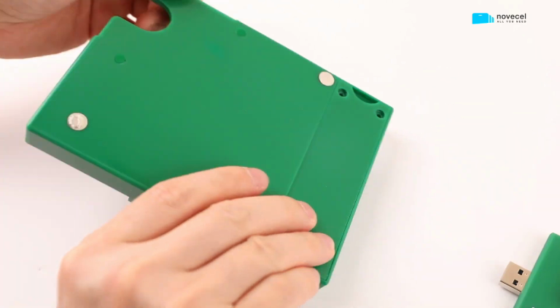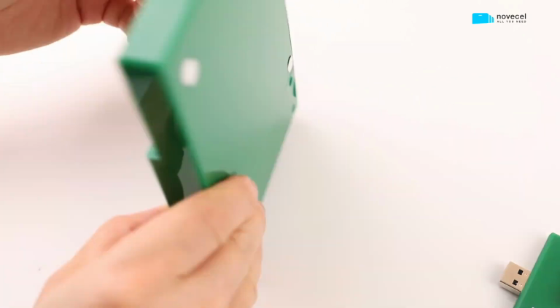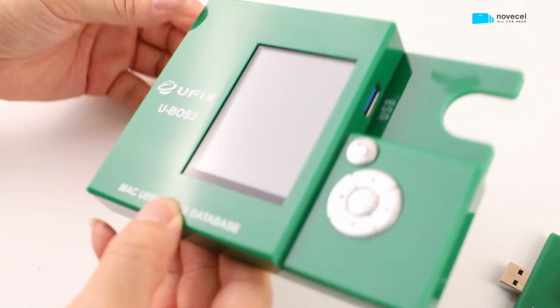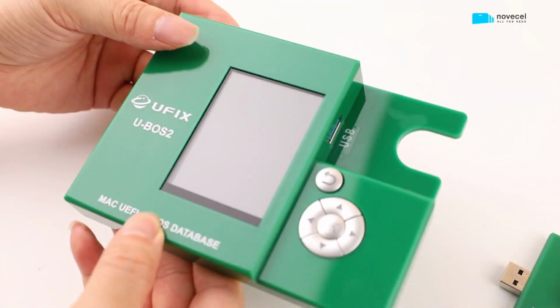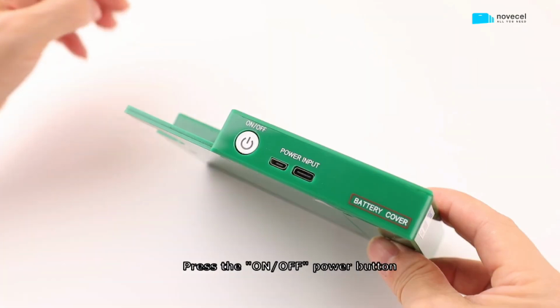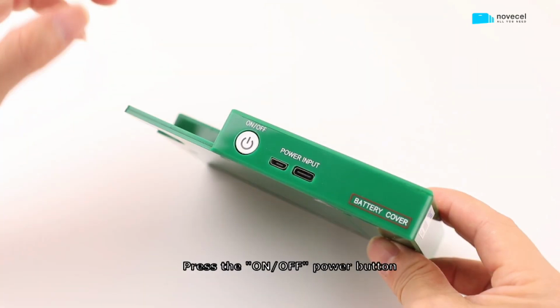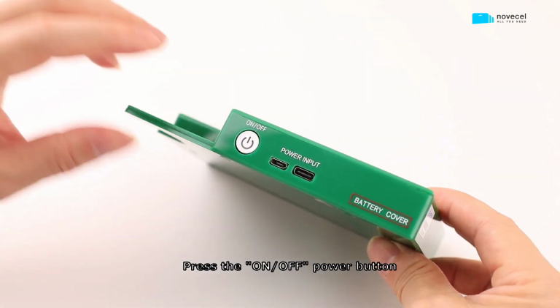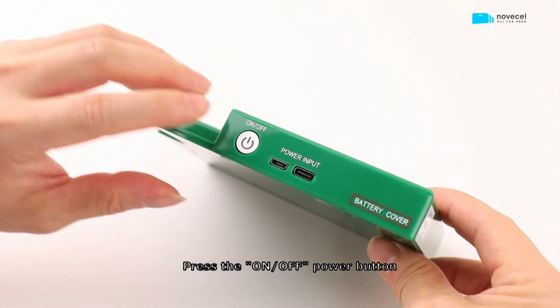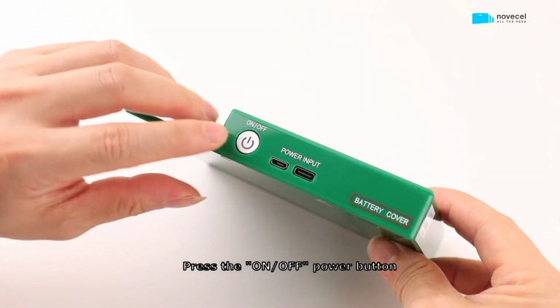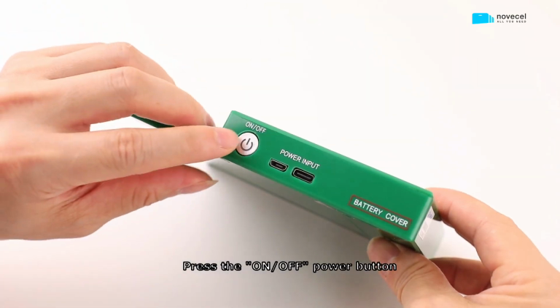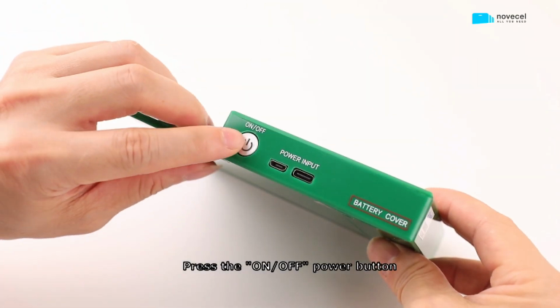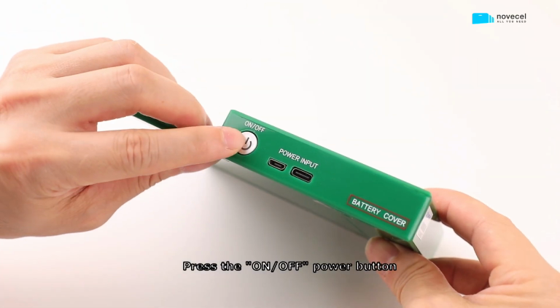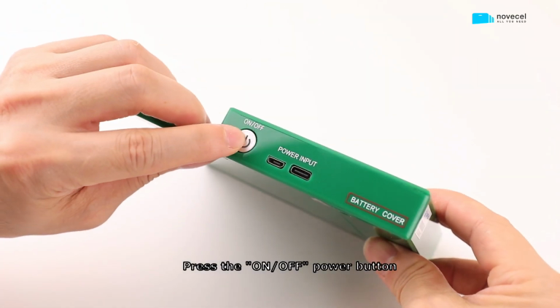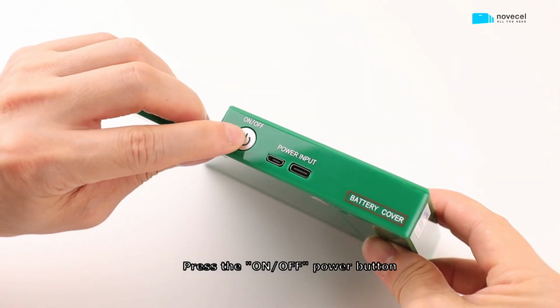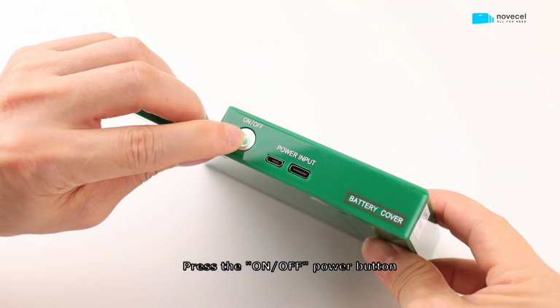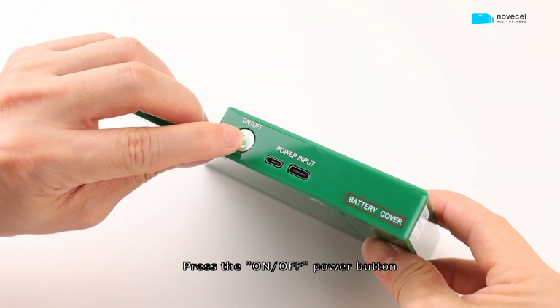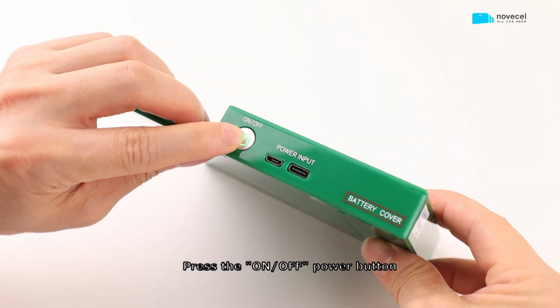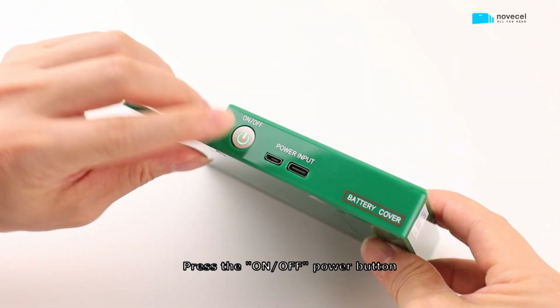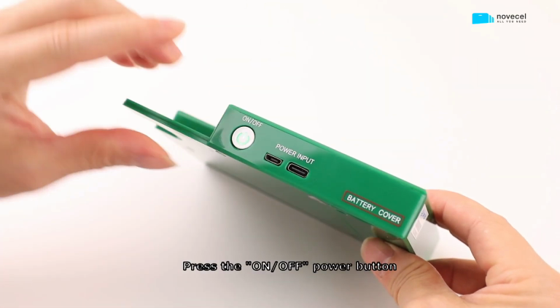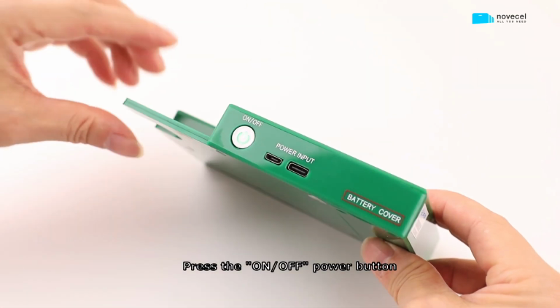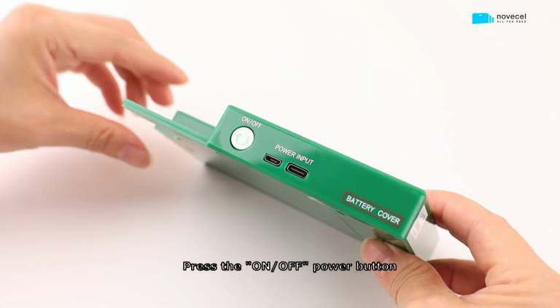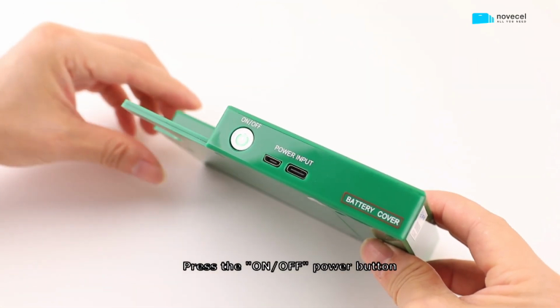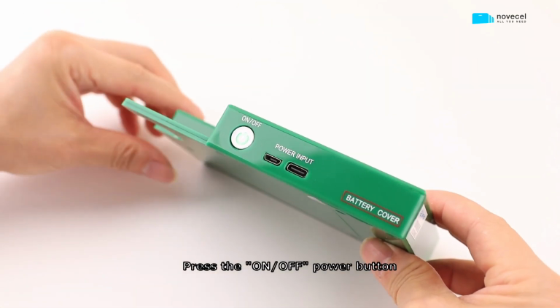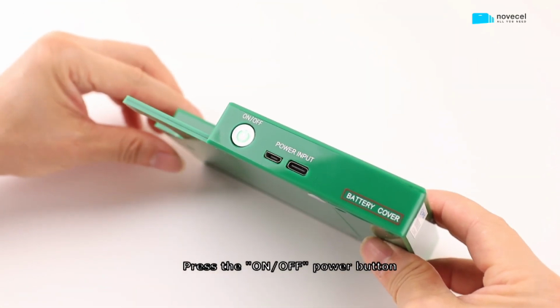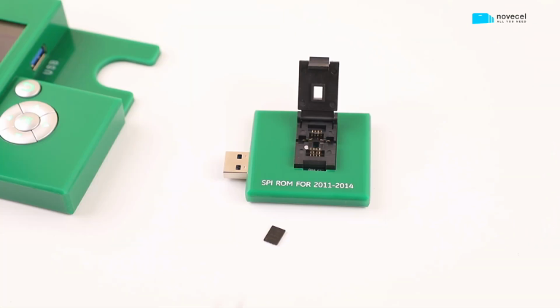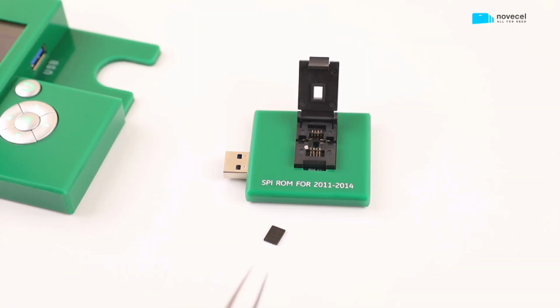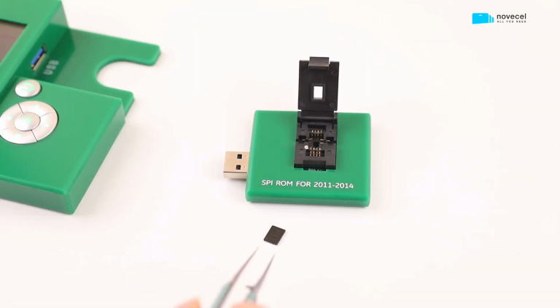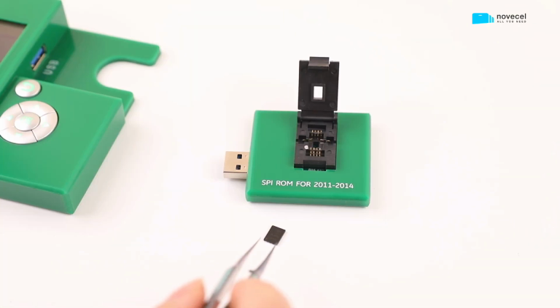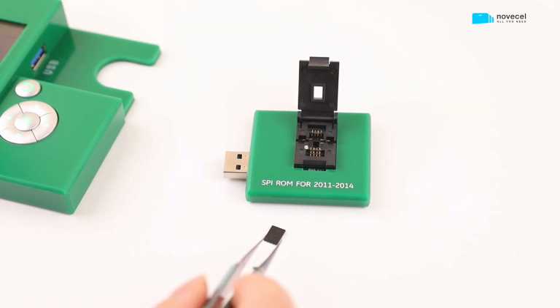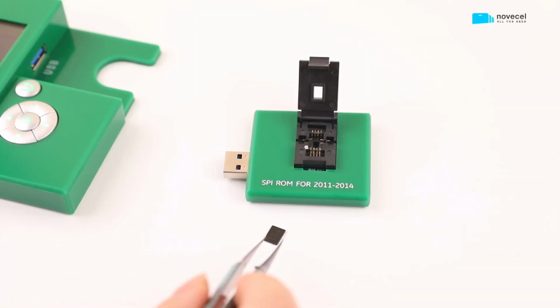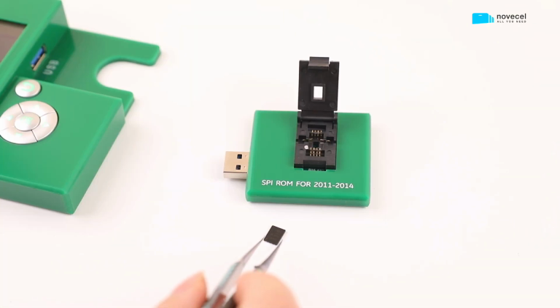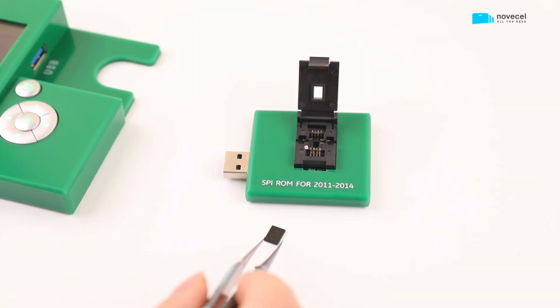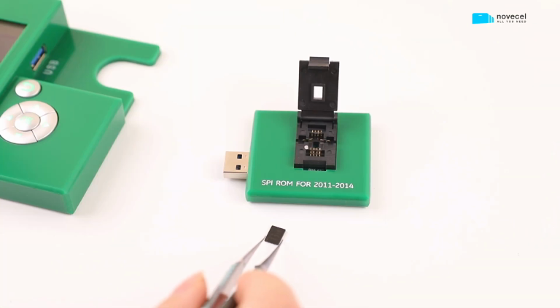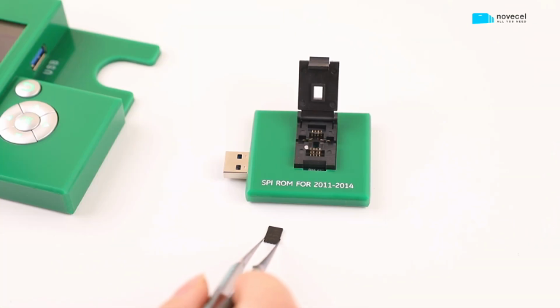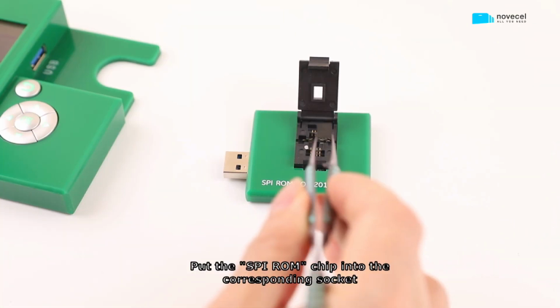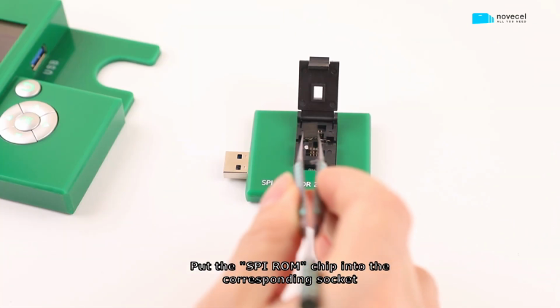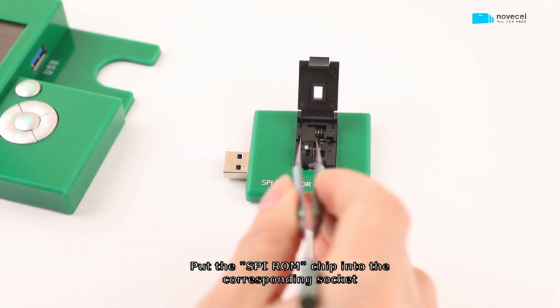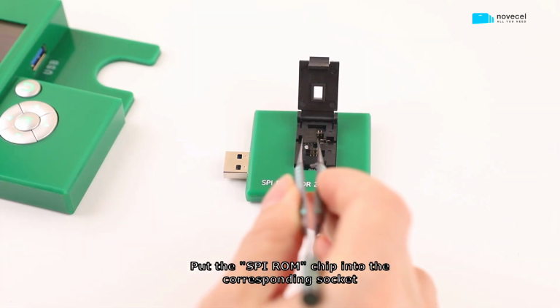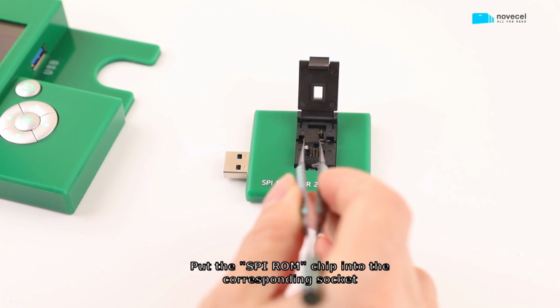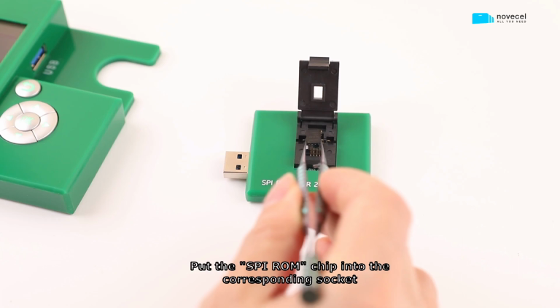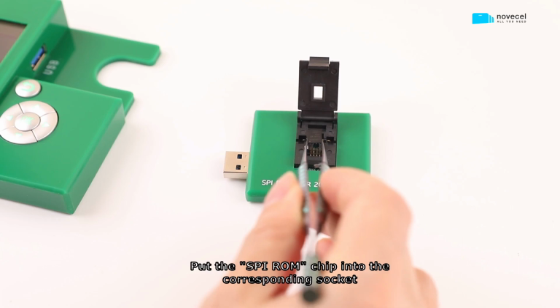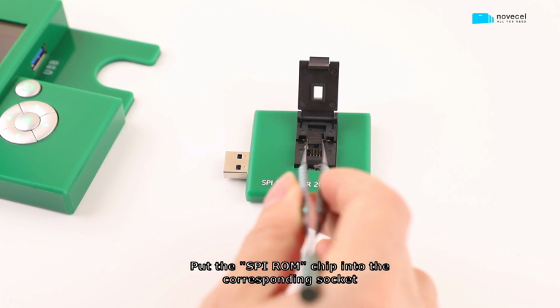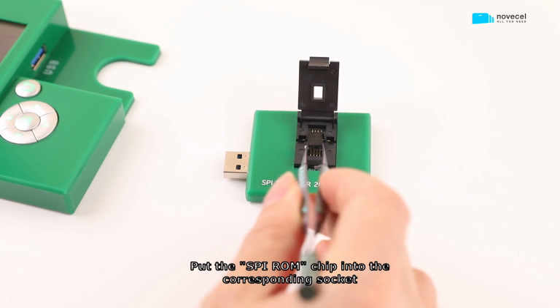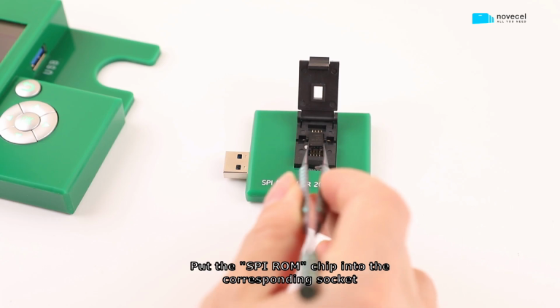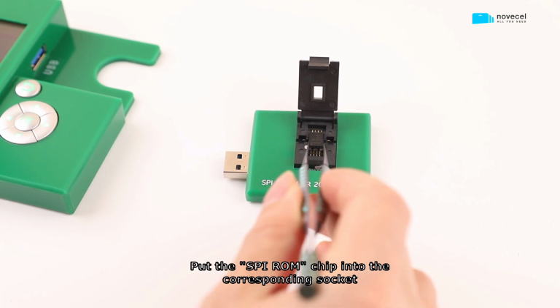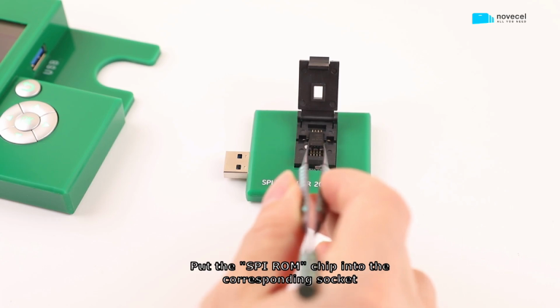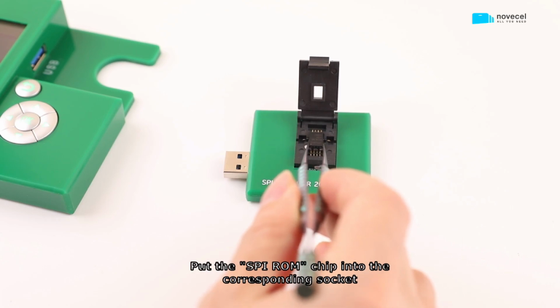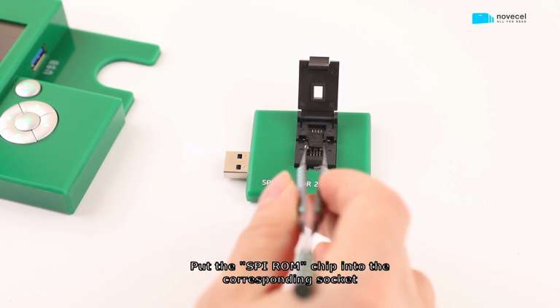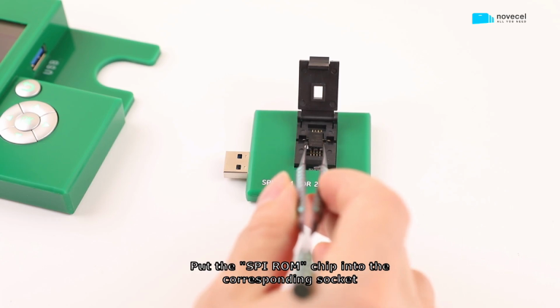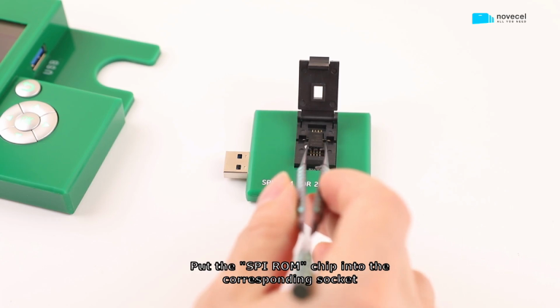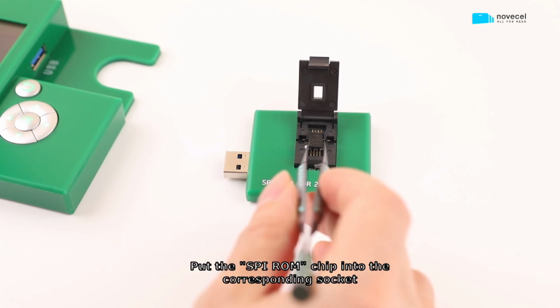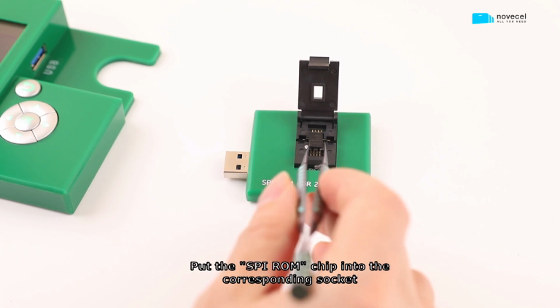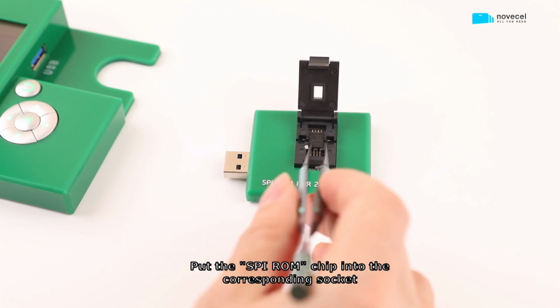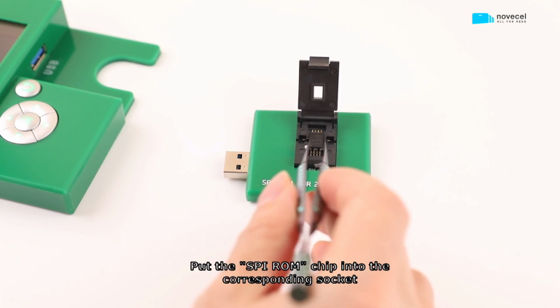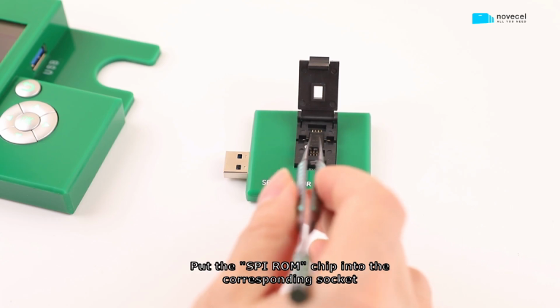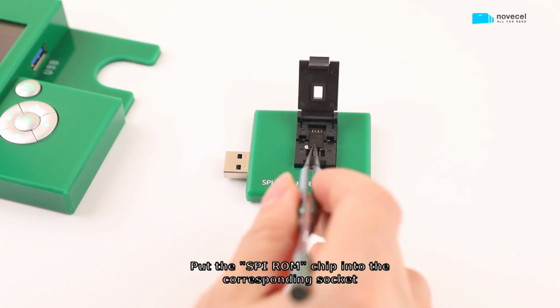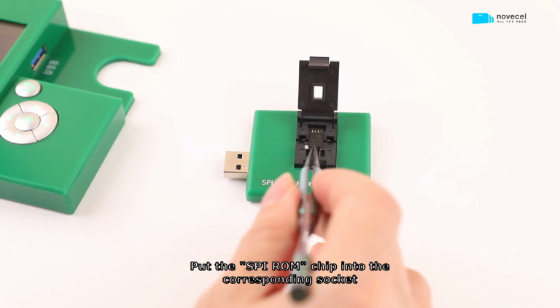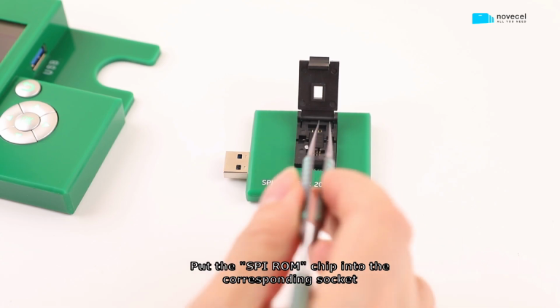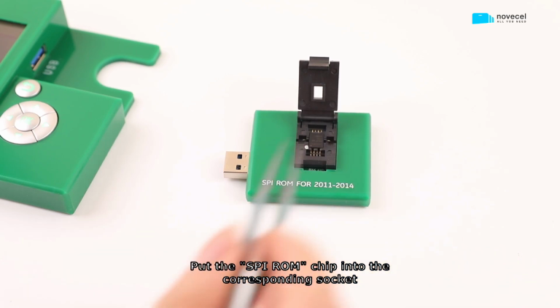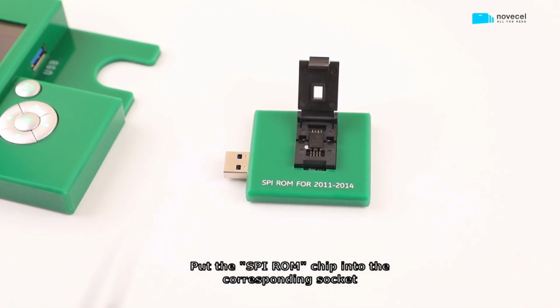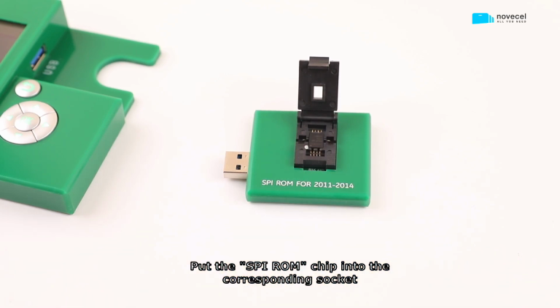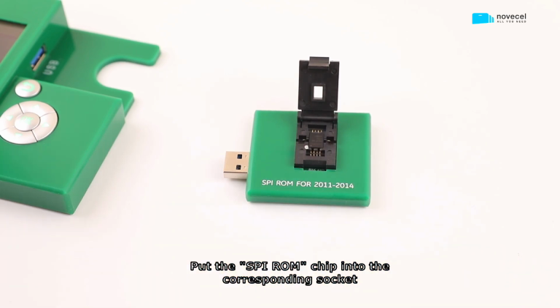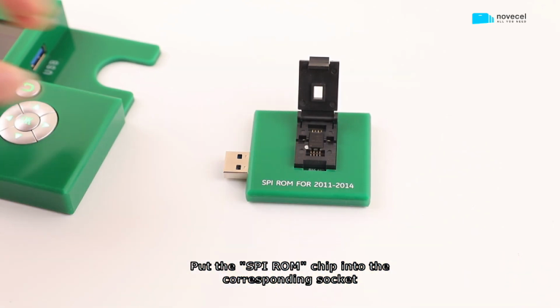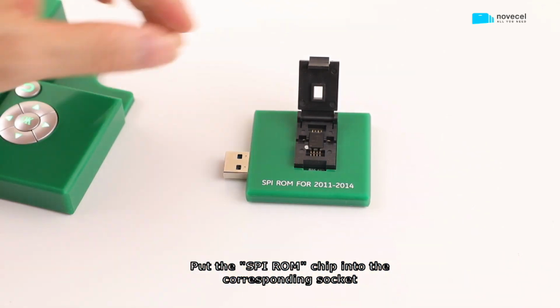Press the on/off power button, then put the SPI ROM chip into the corresponding socket.